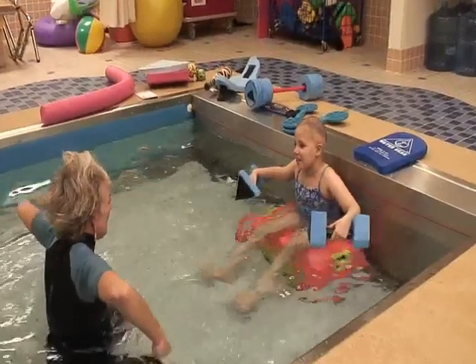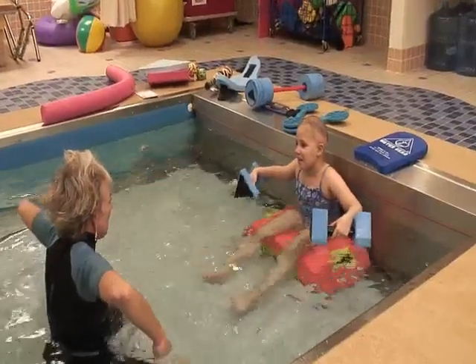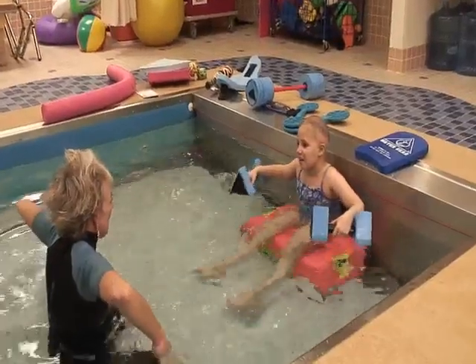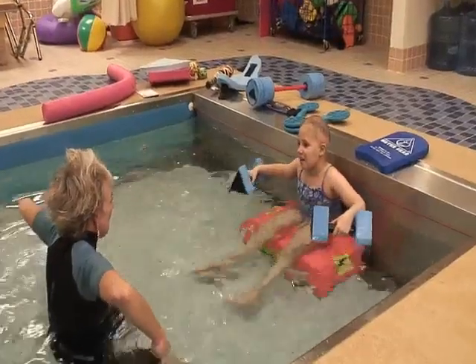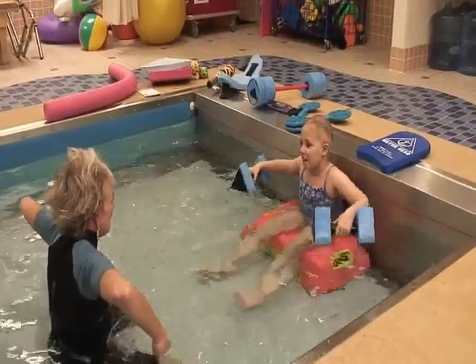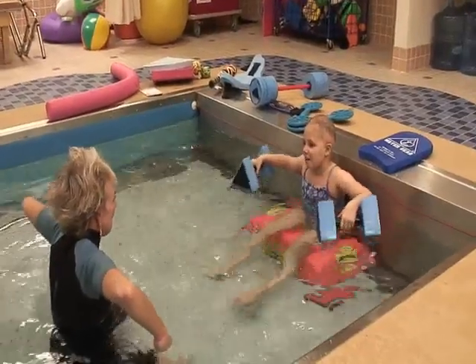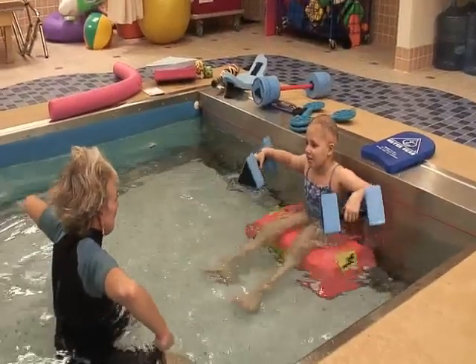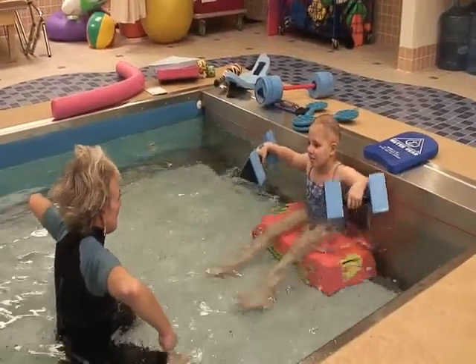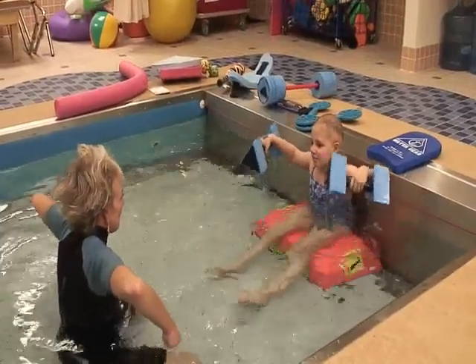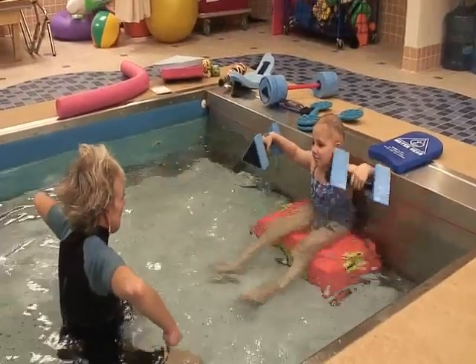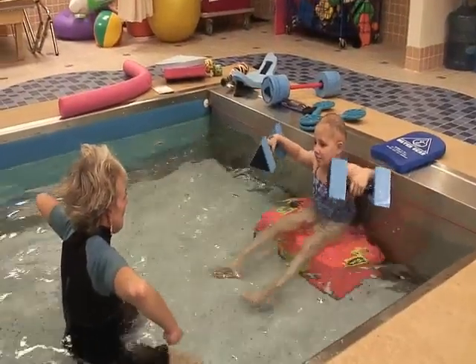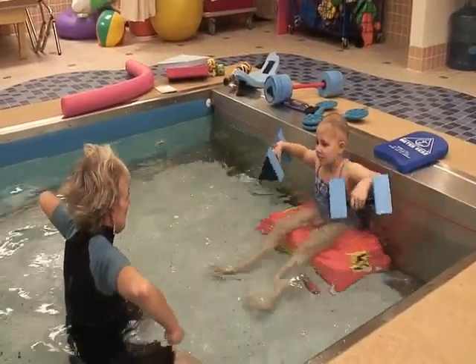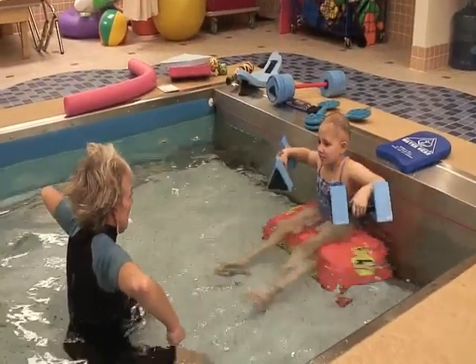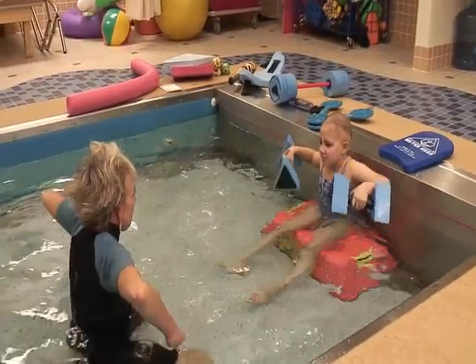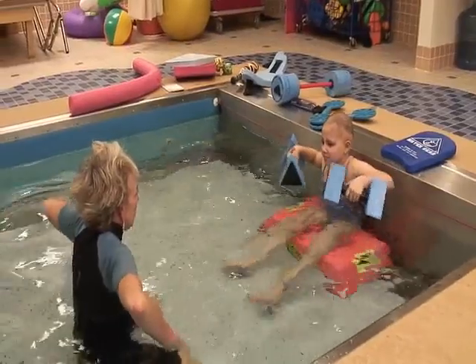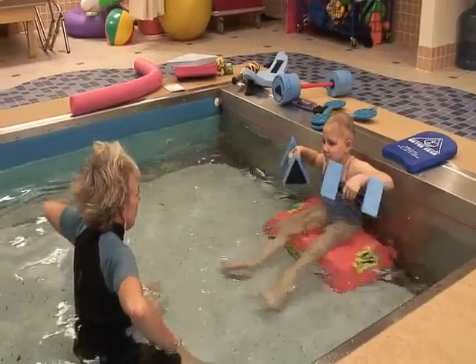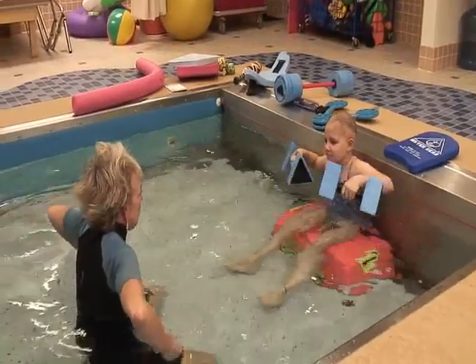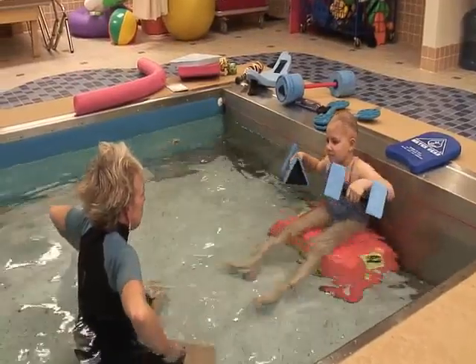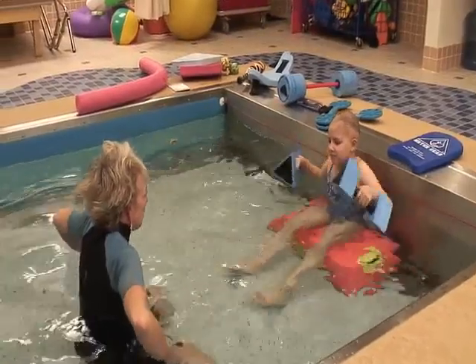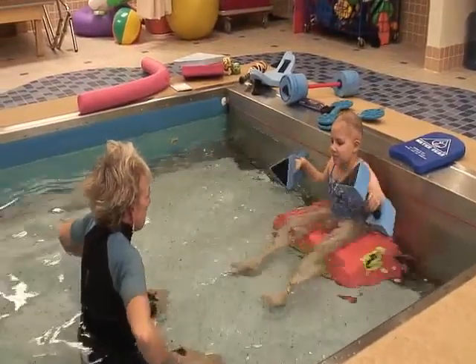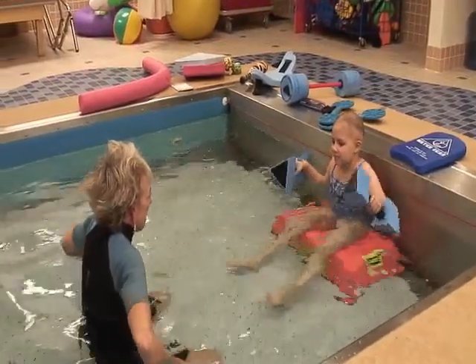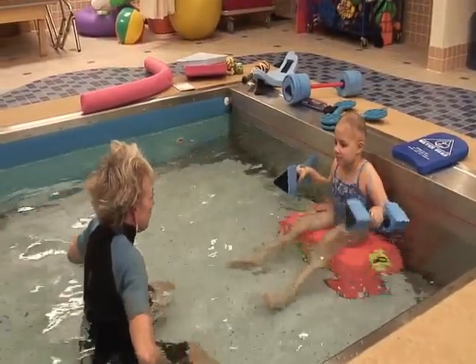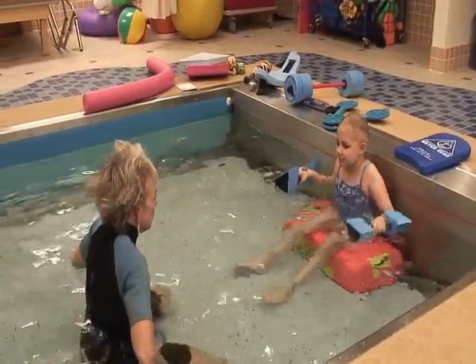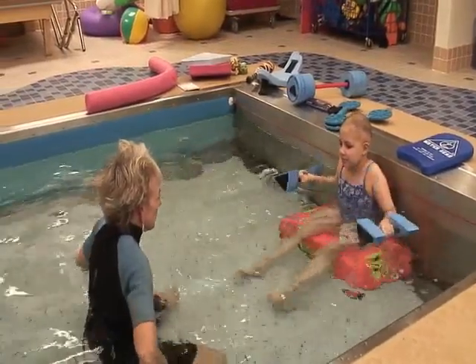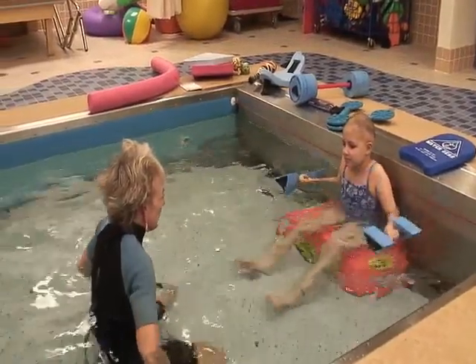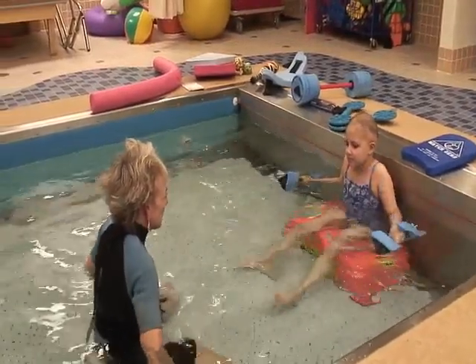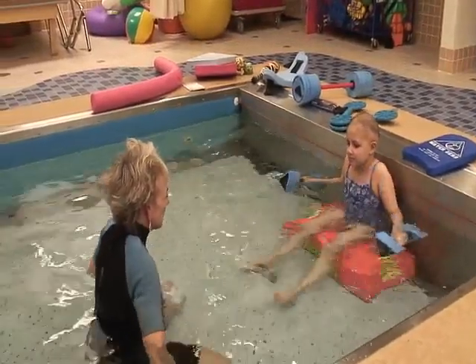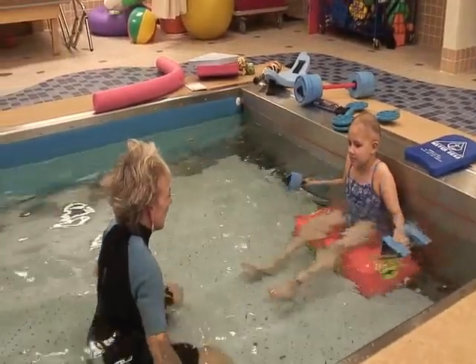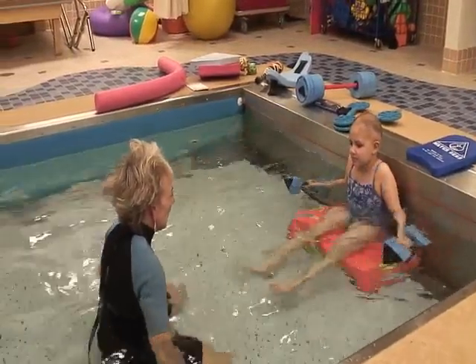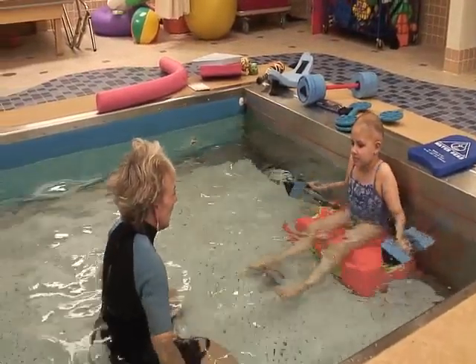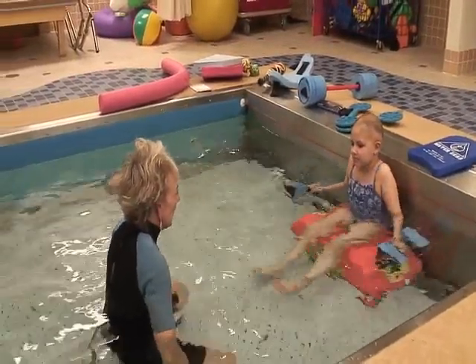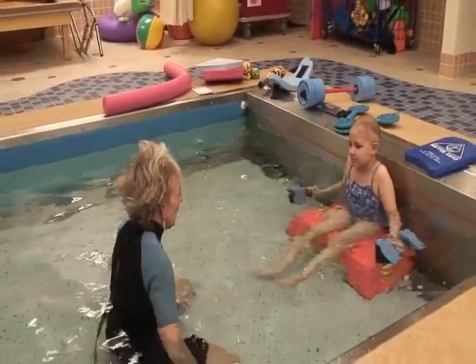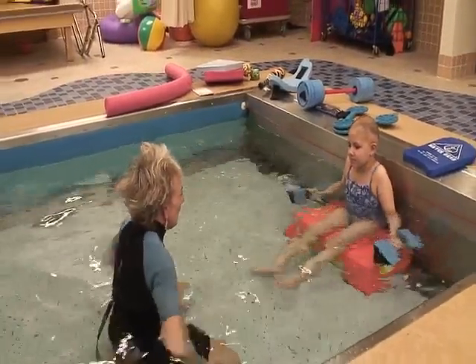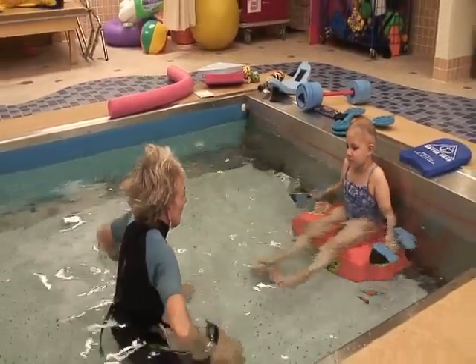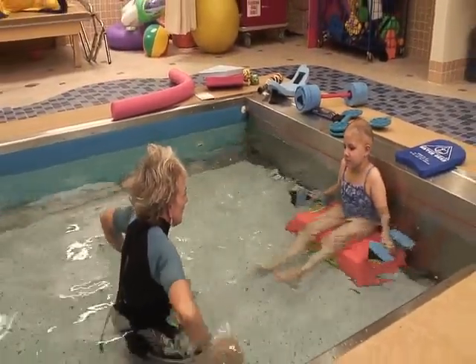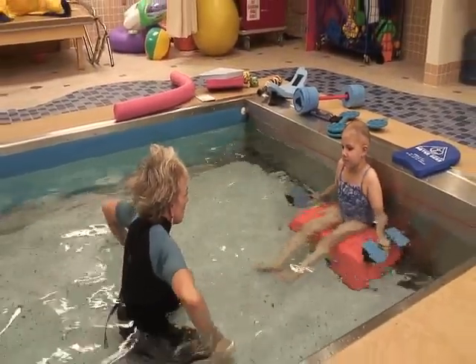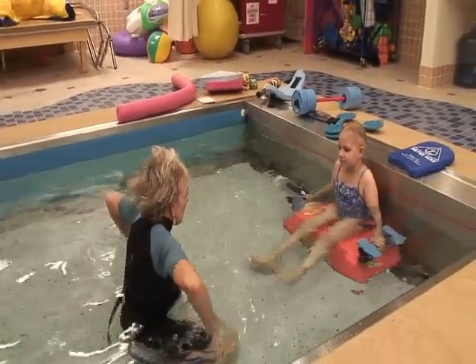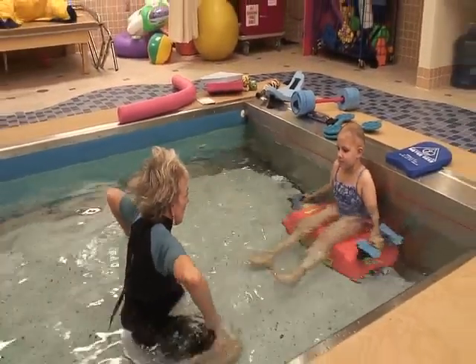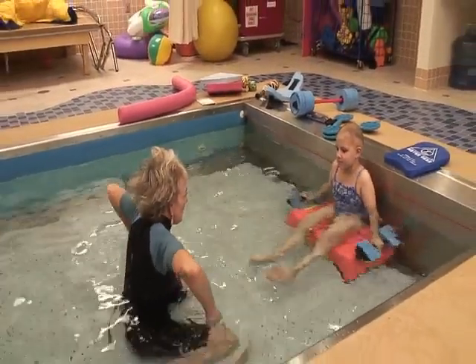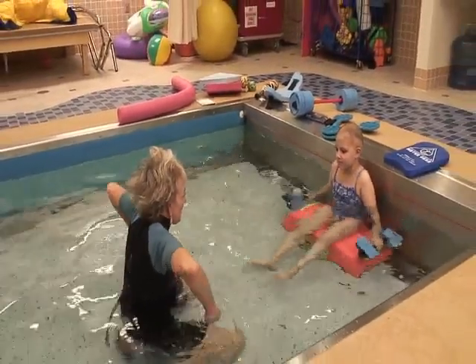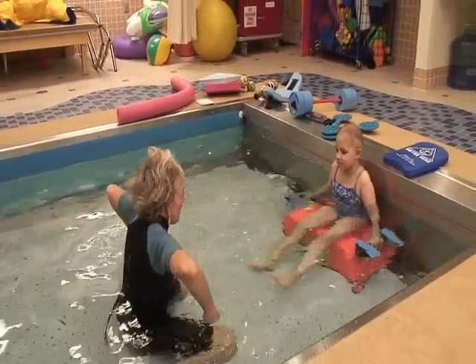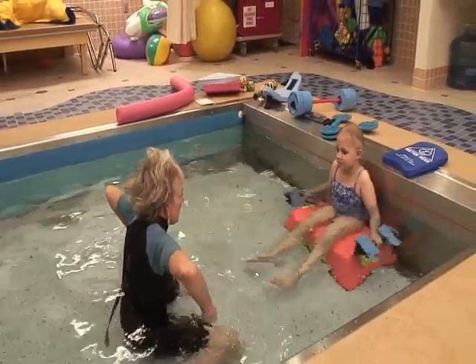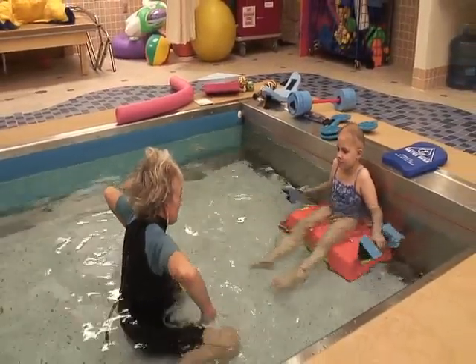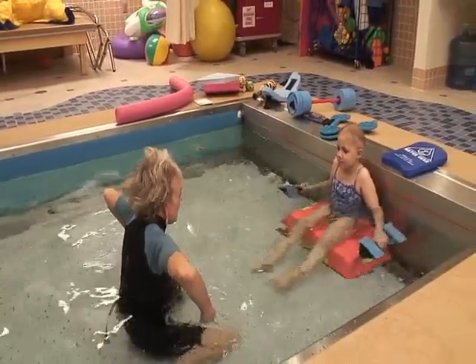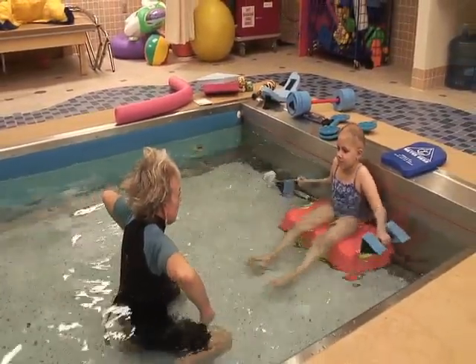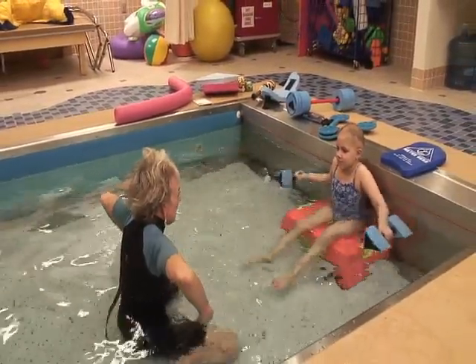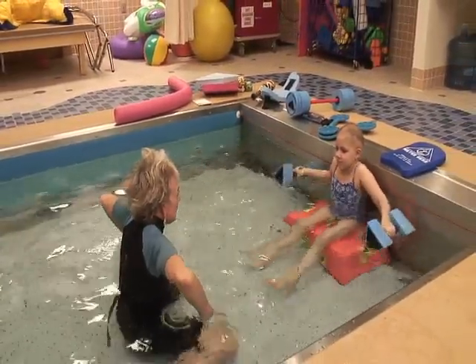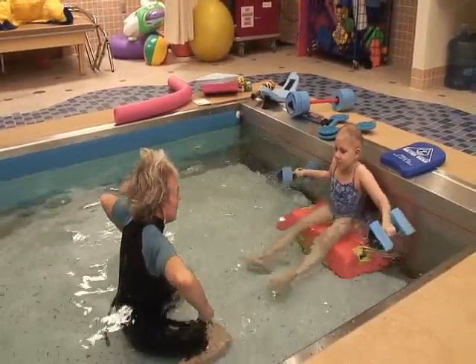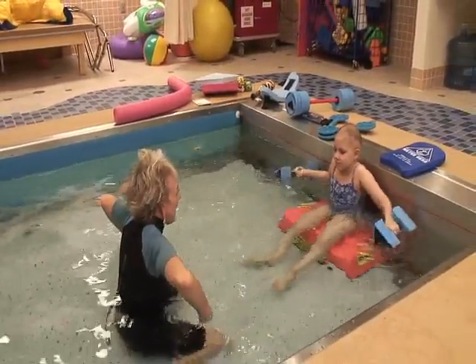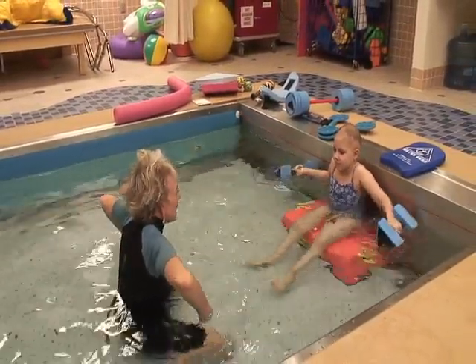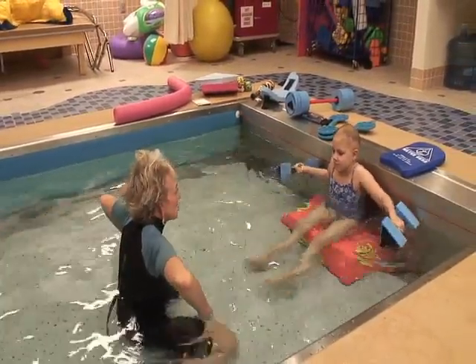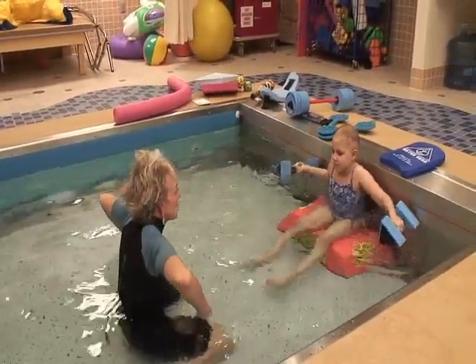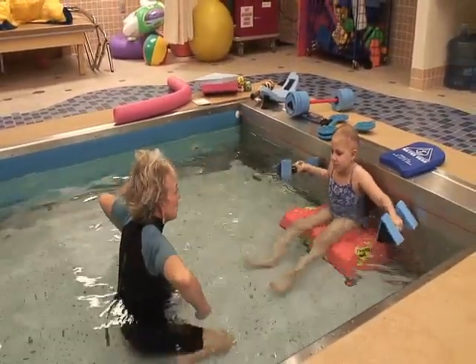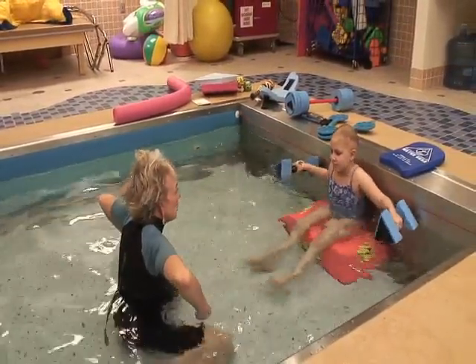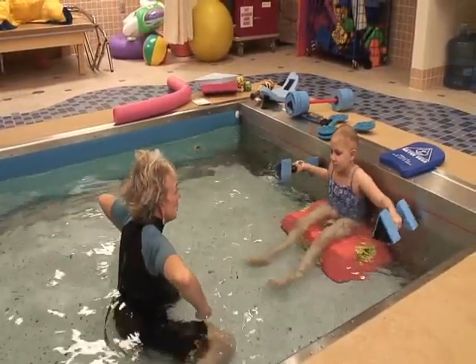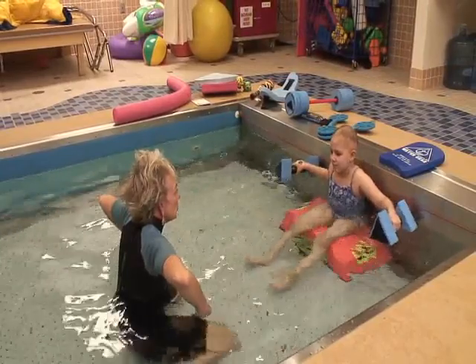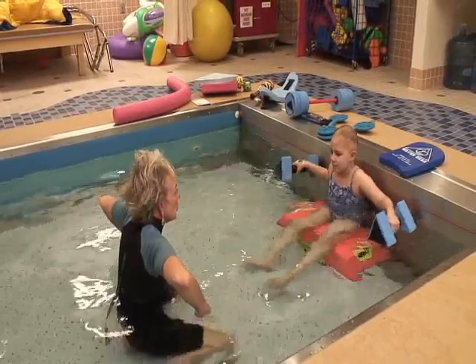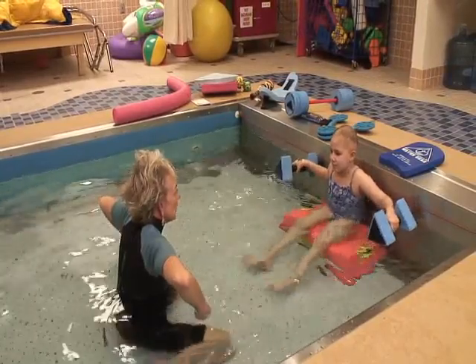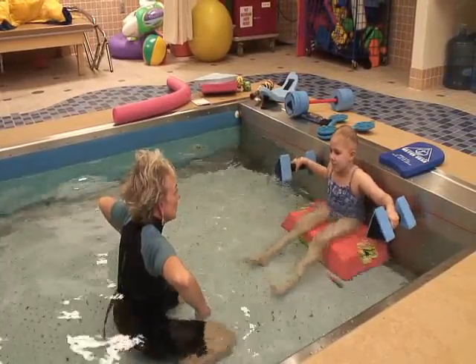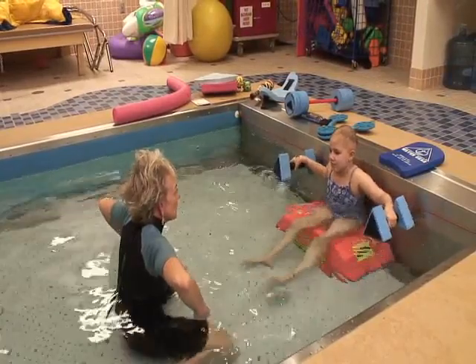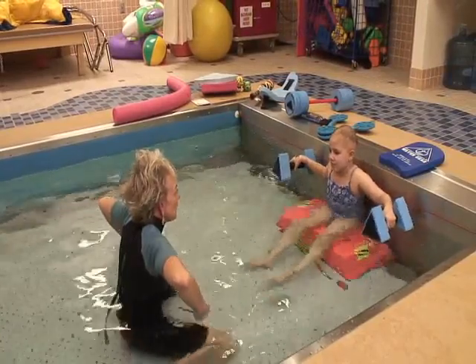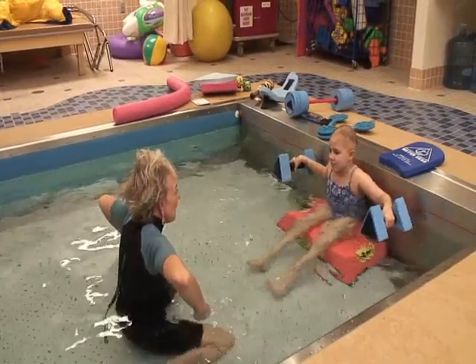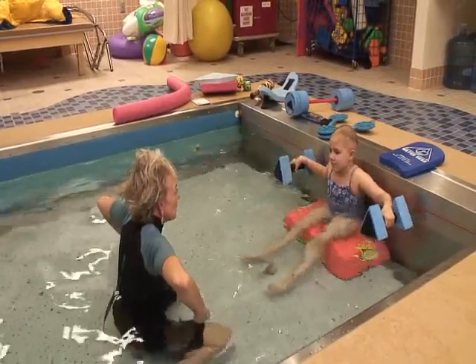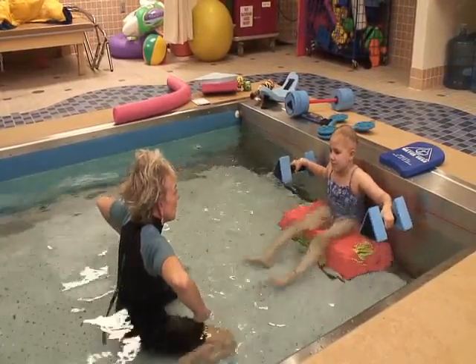Arms up like this — remember this one. You're going to push them down to your sides. Don't let them splash.